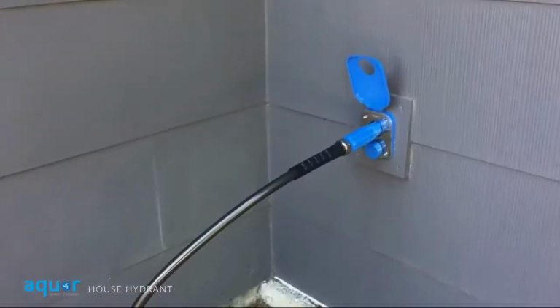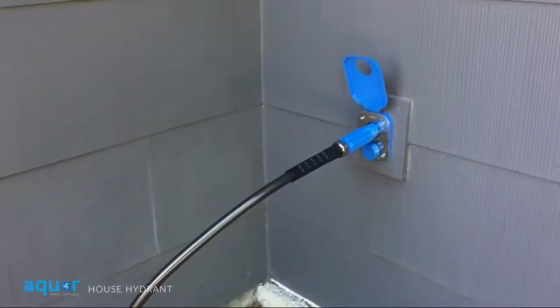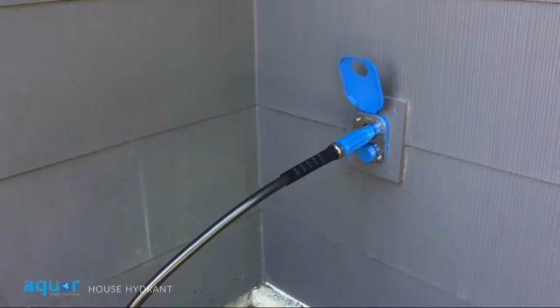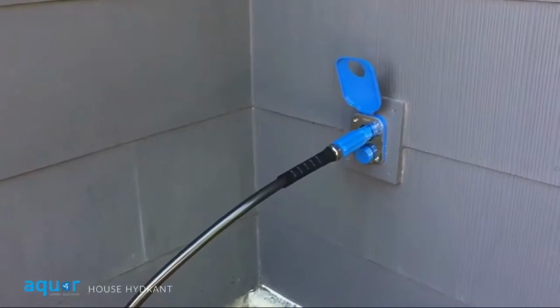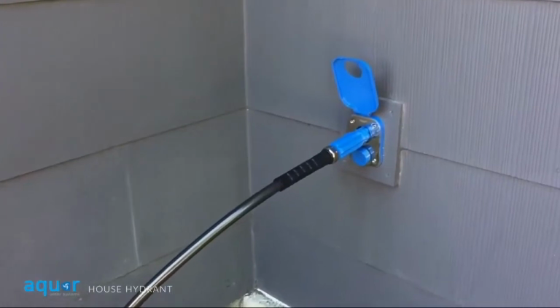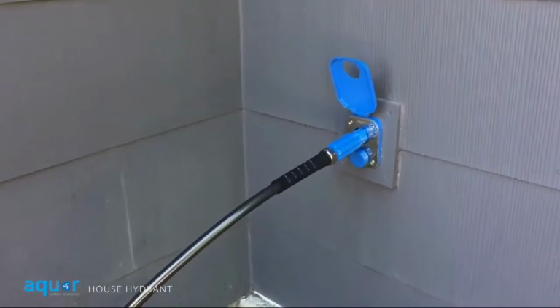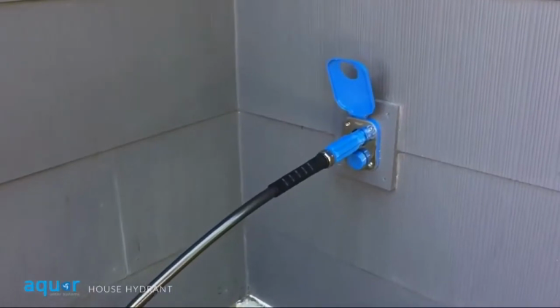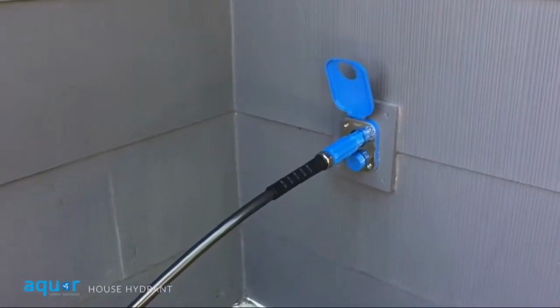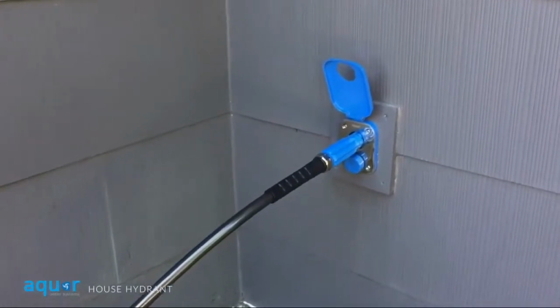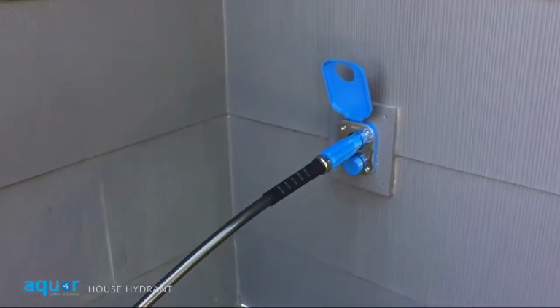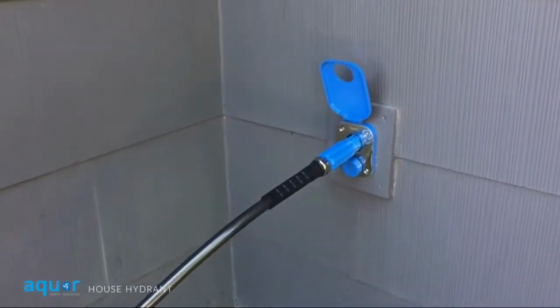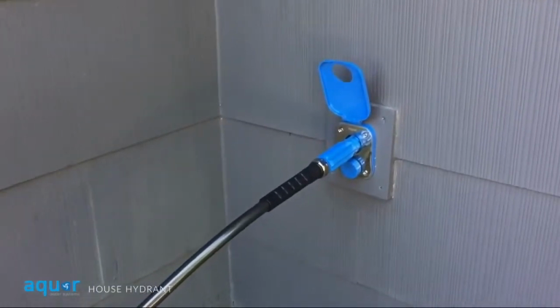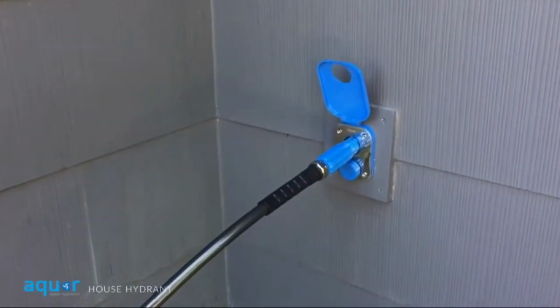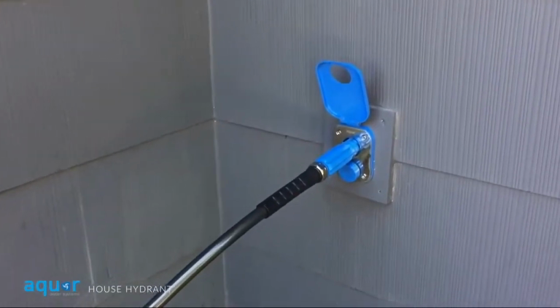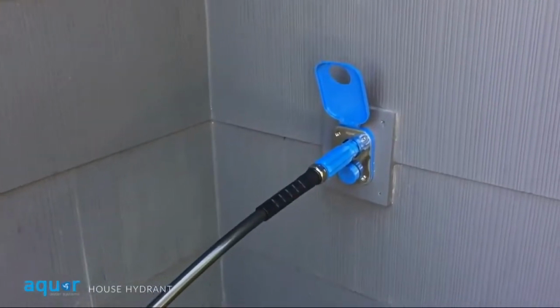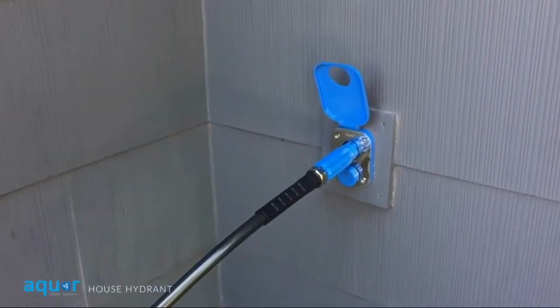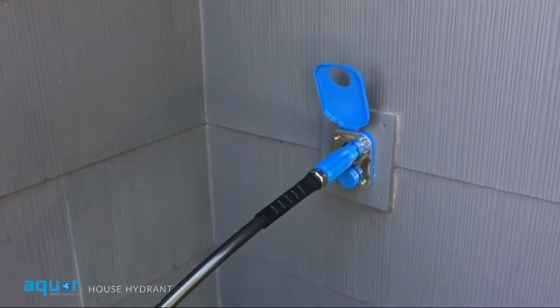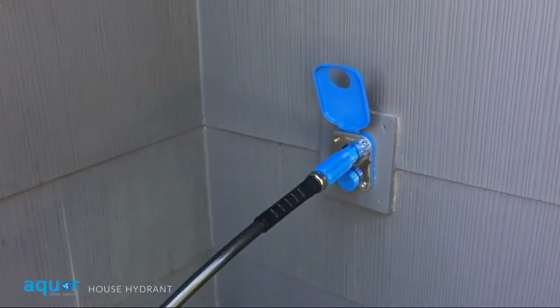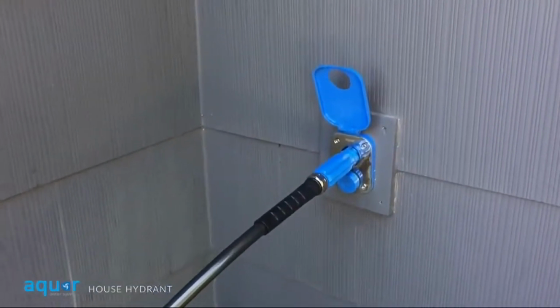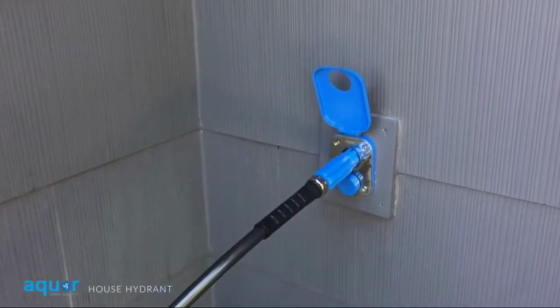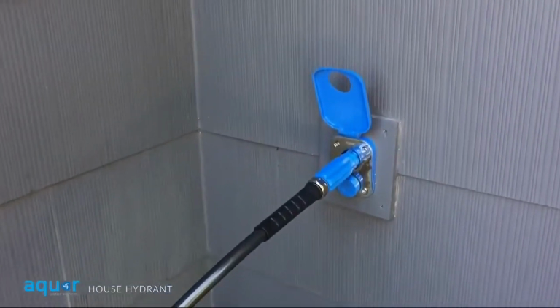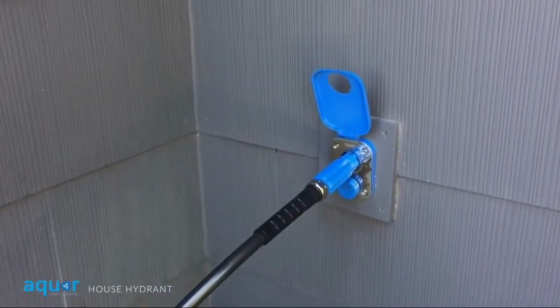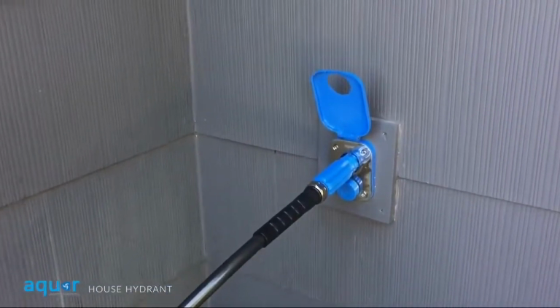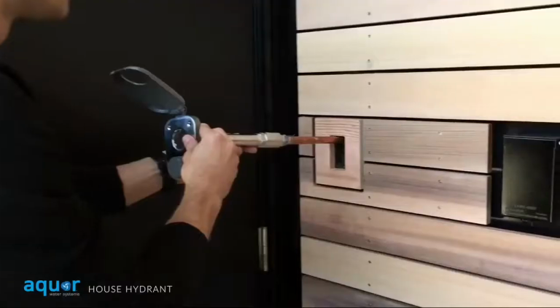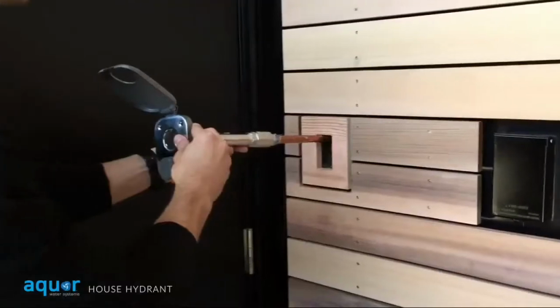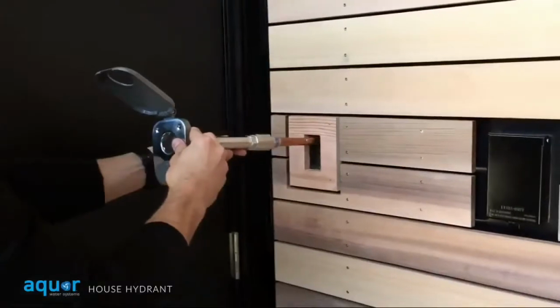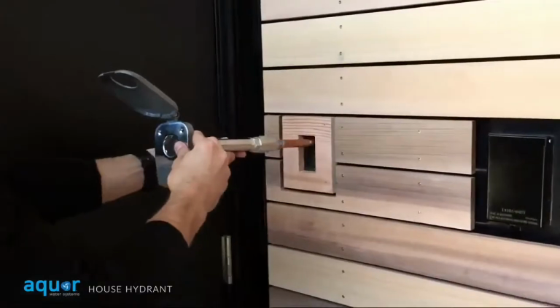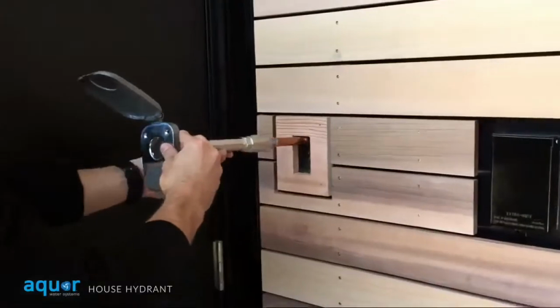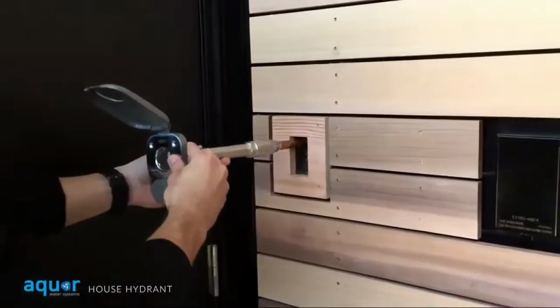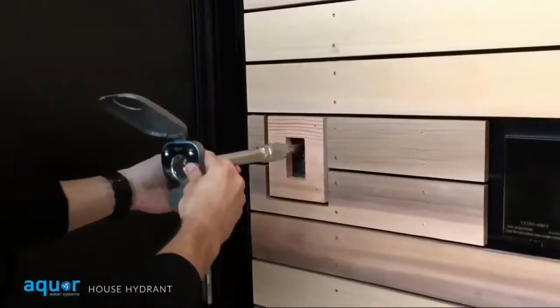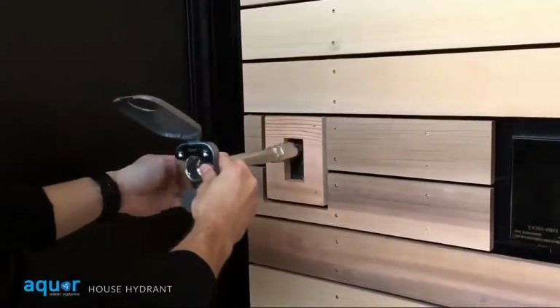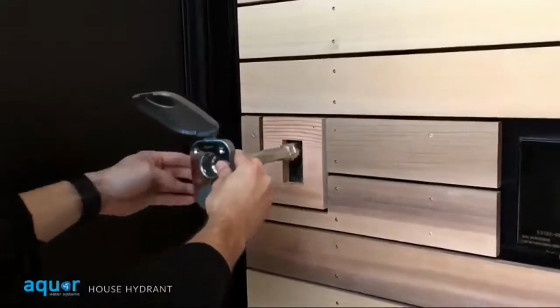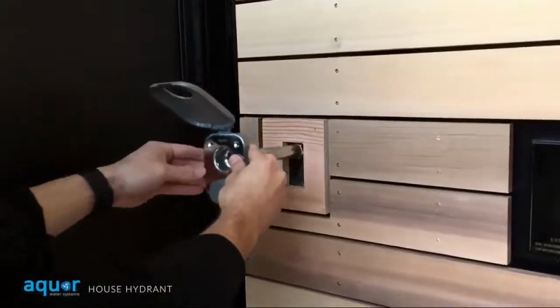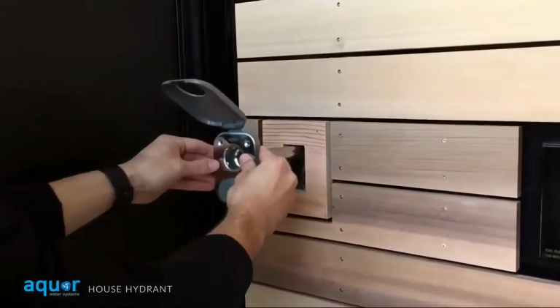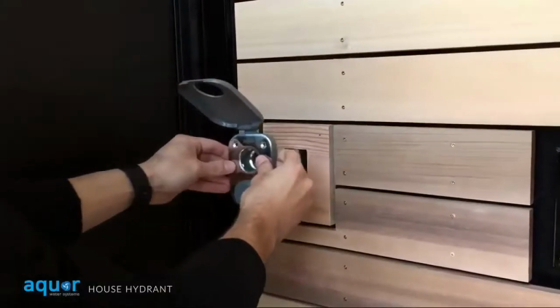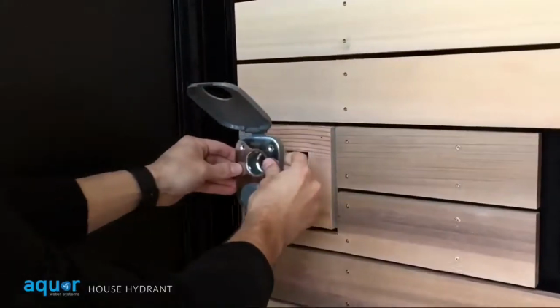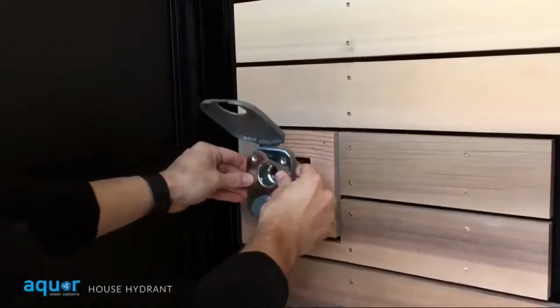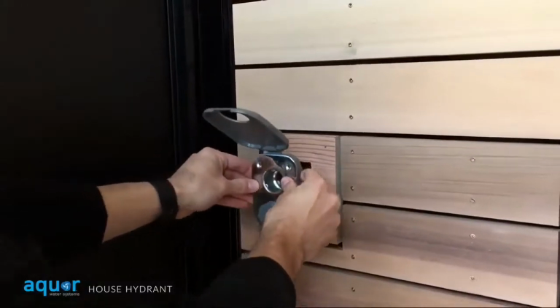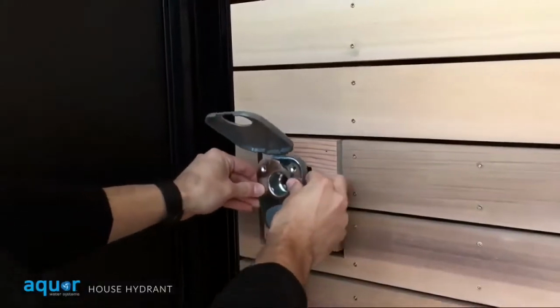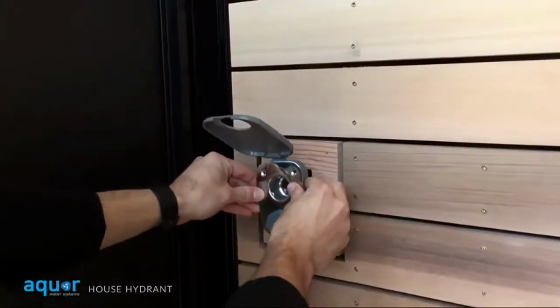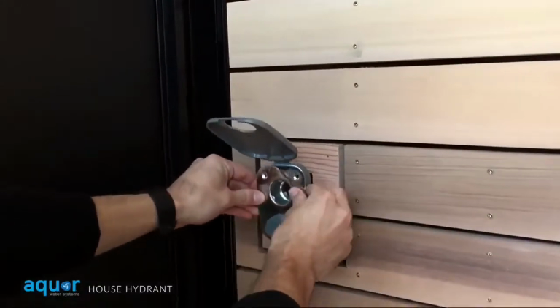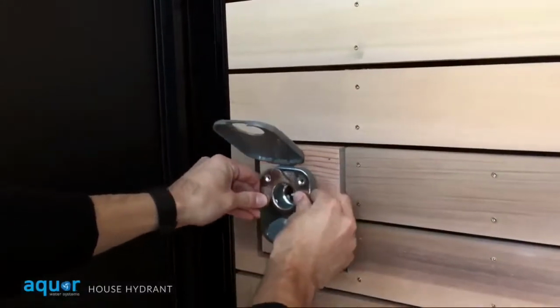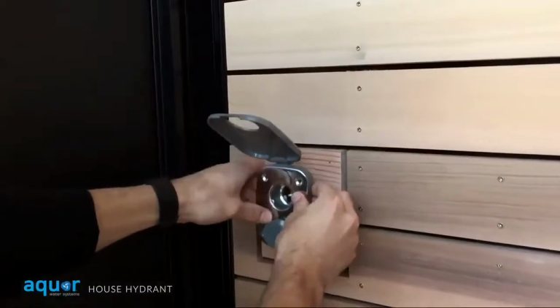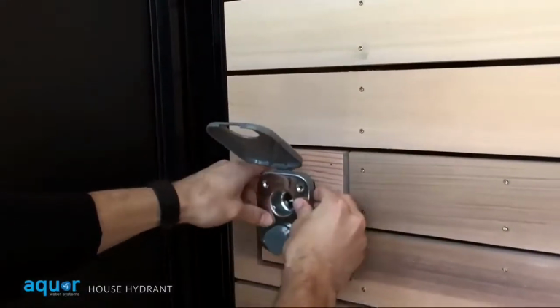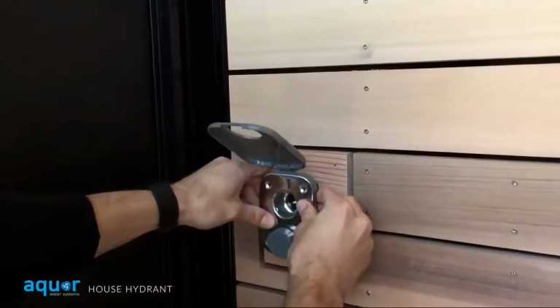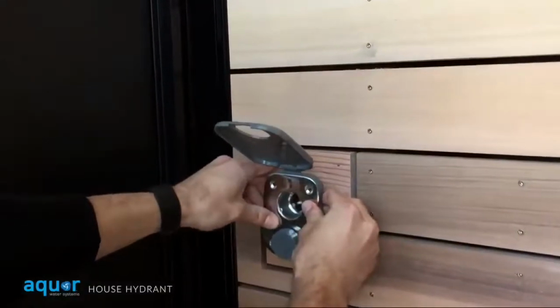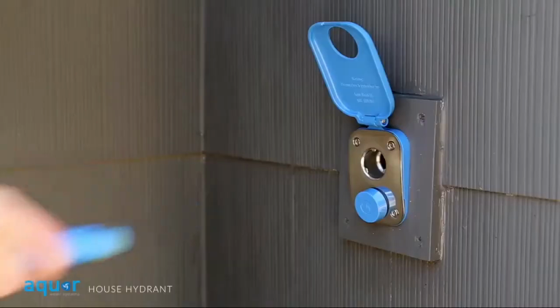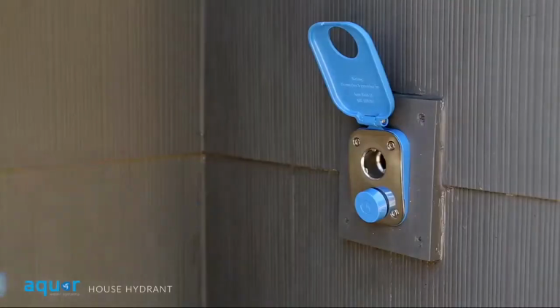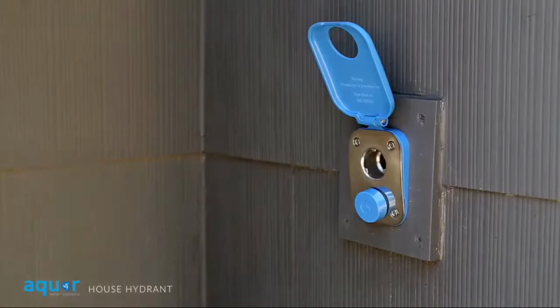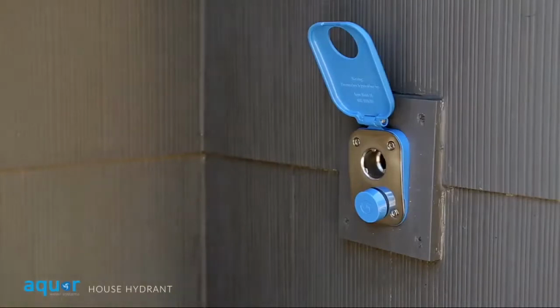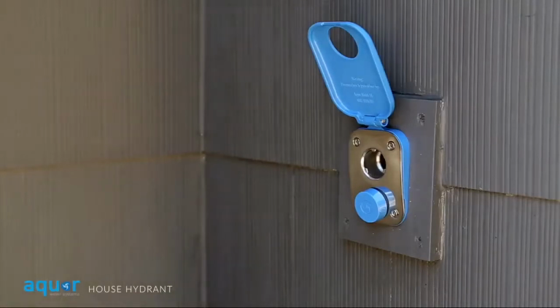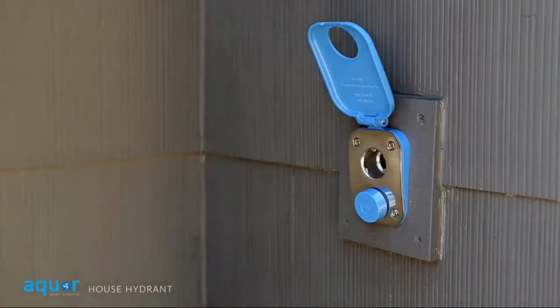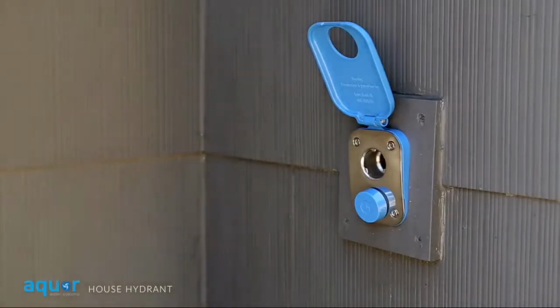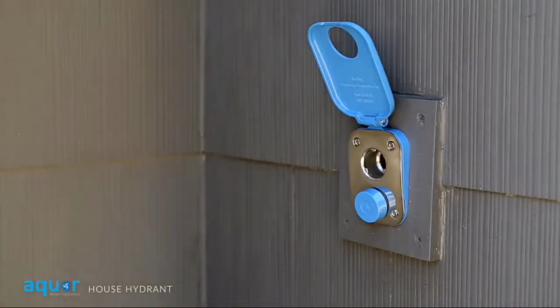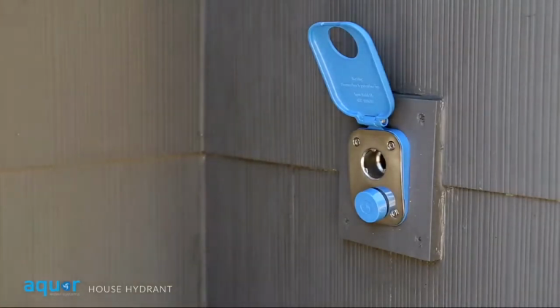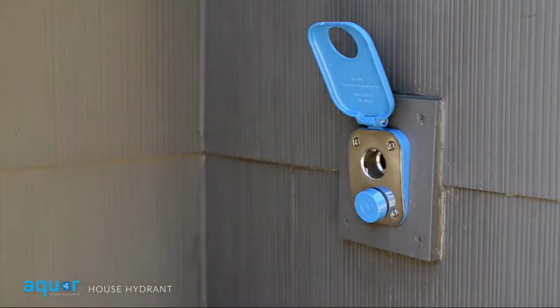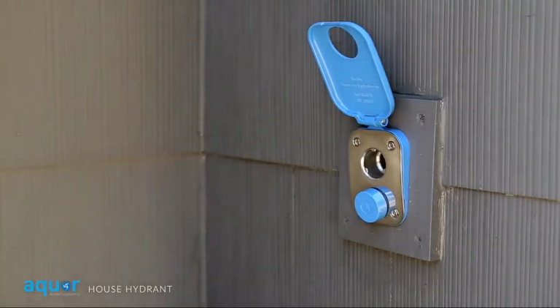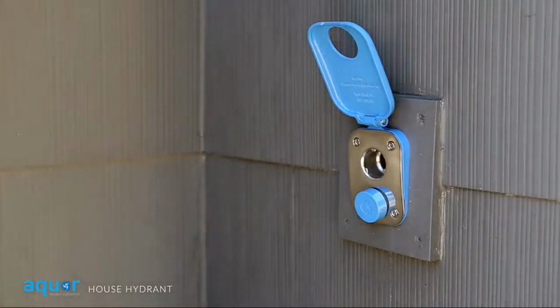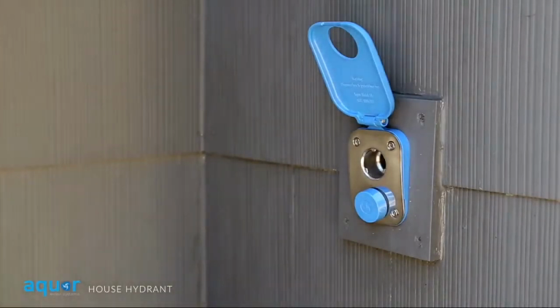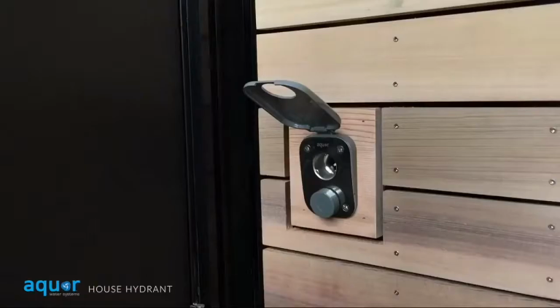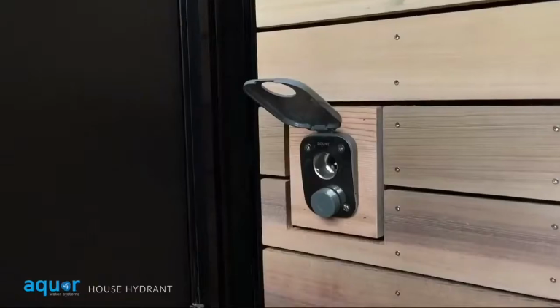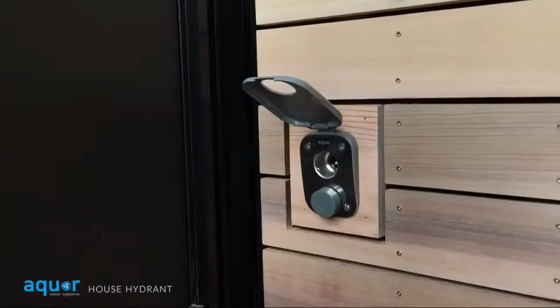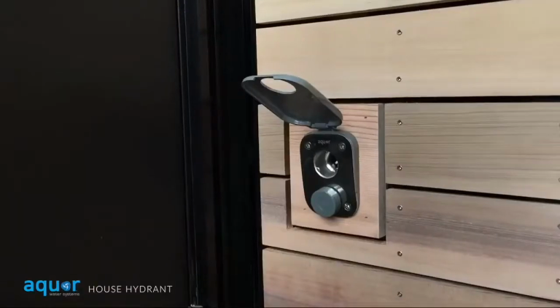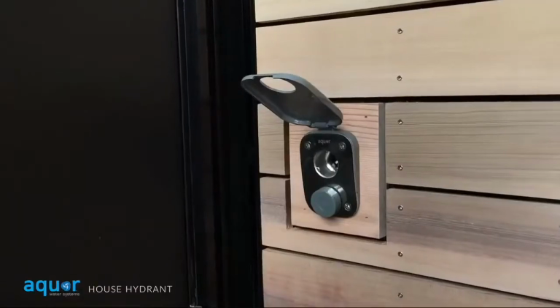Two levels of backflow protection are available, with five stem lengths to match your wall depth and two colors to match your home's exterior.